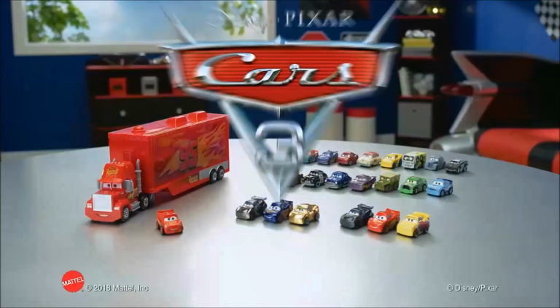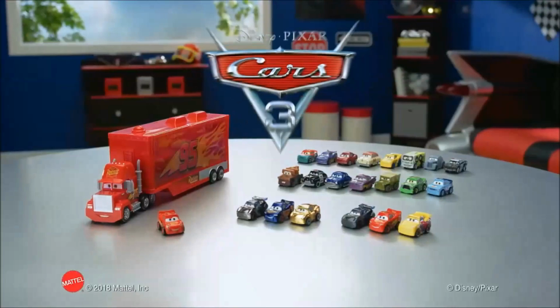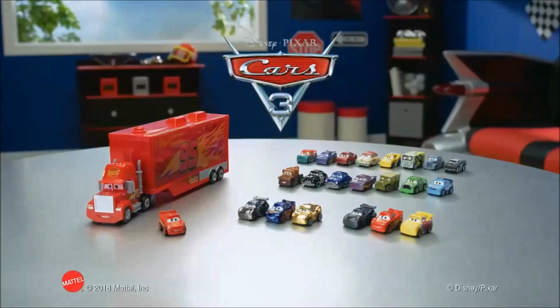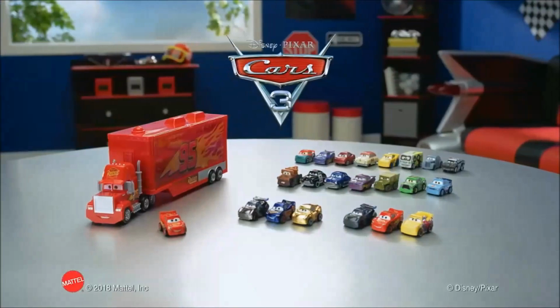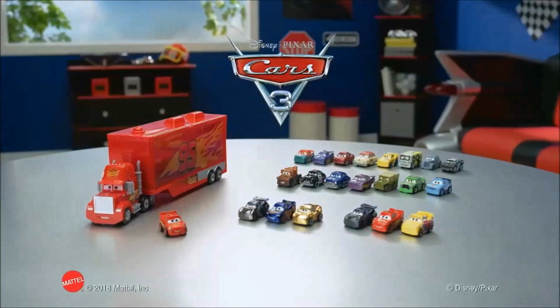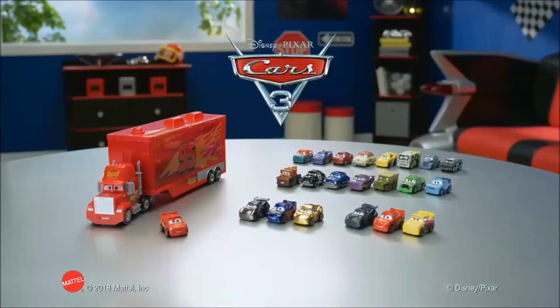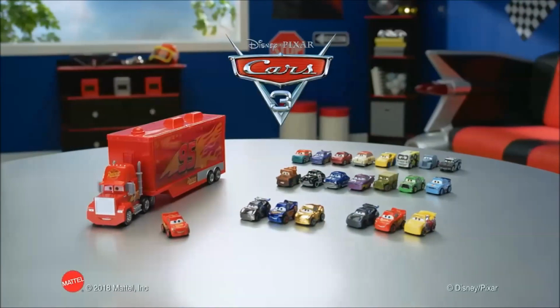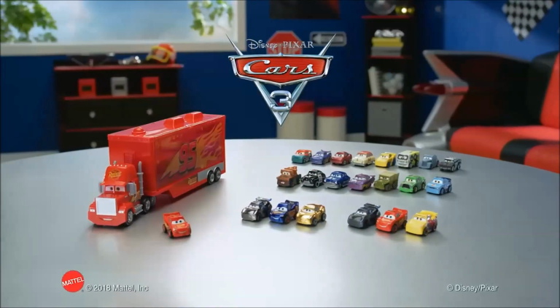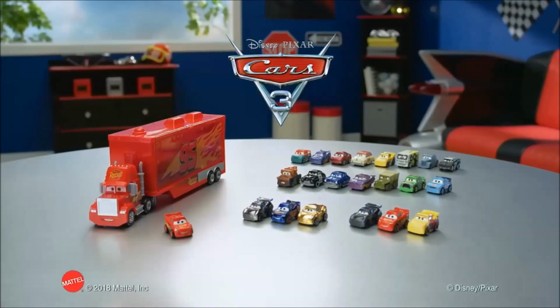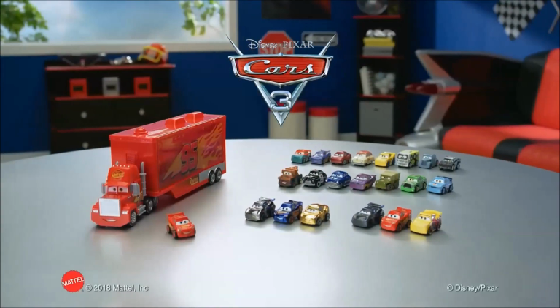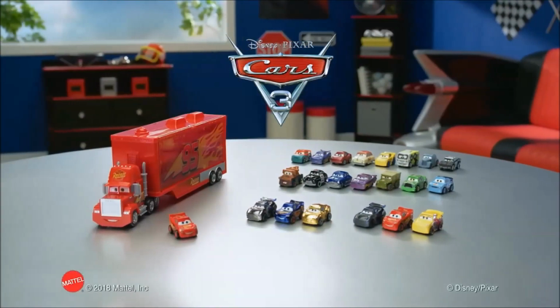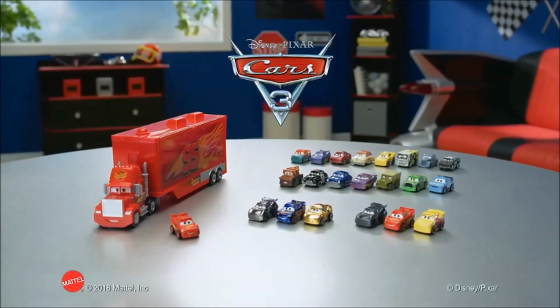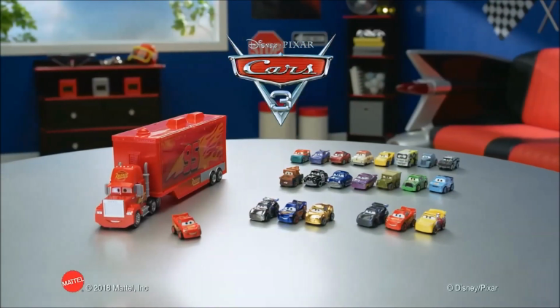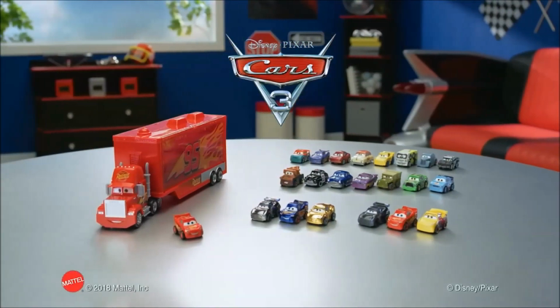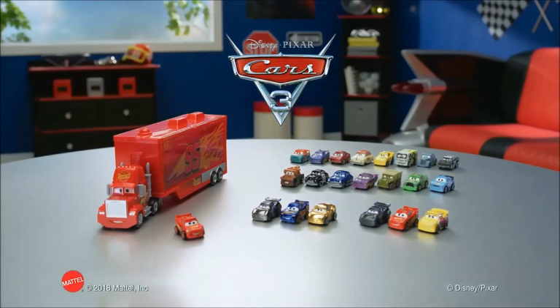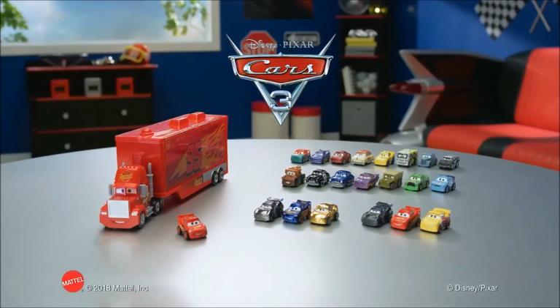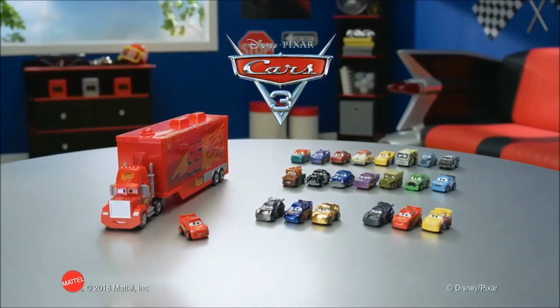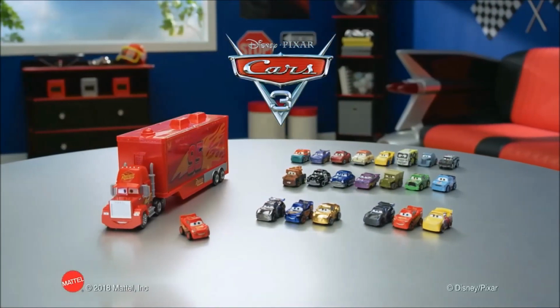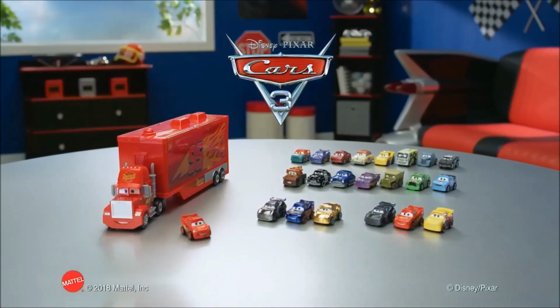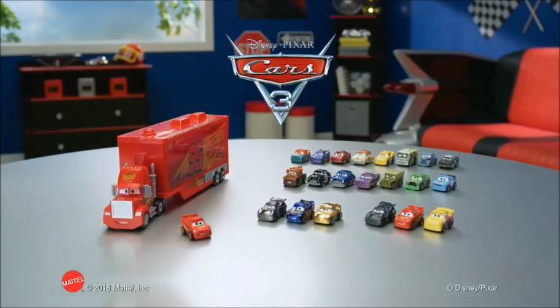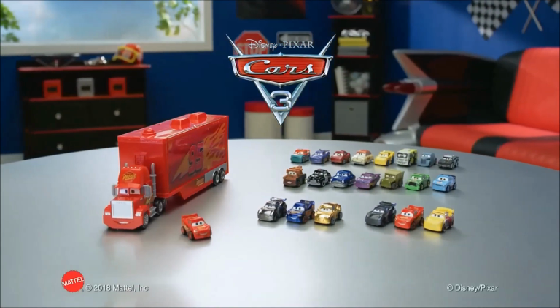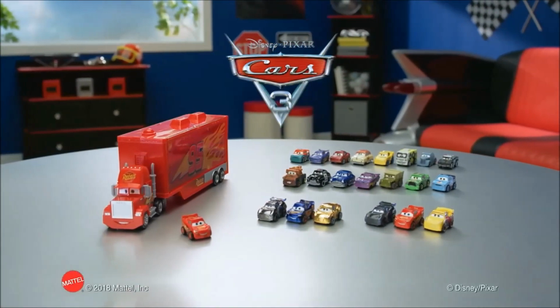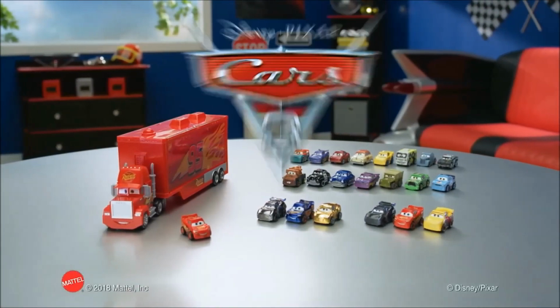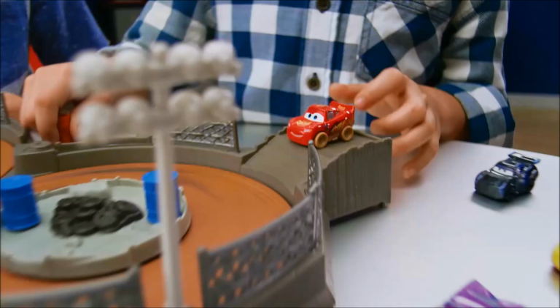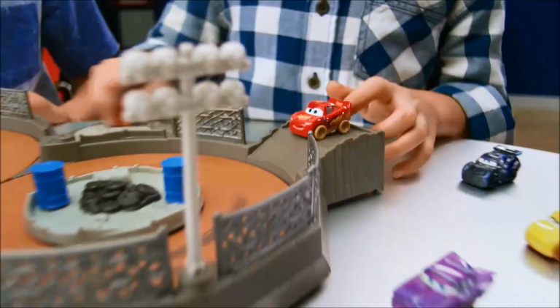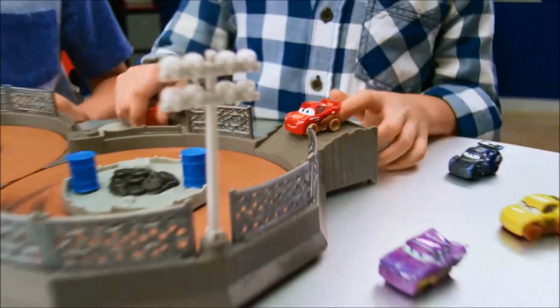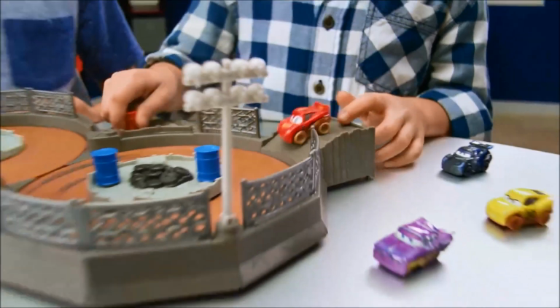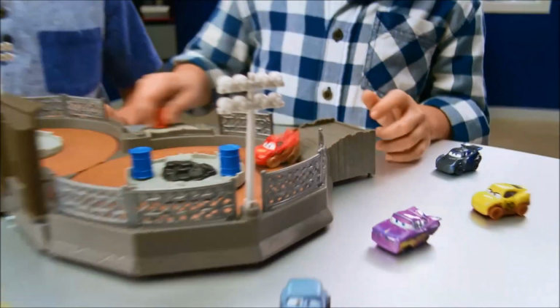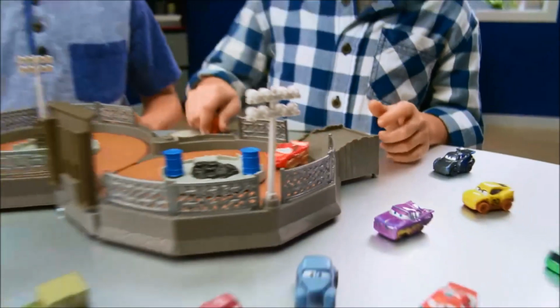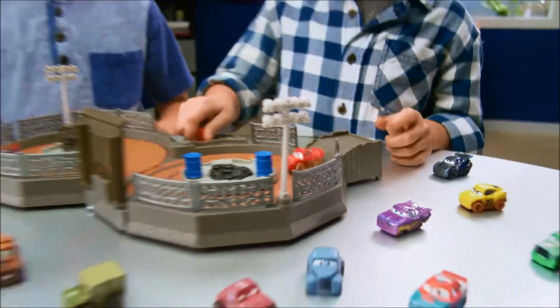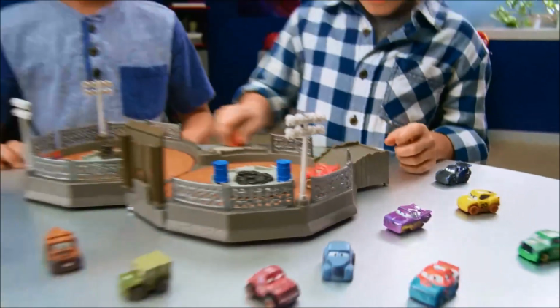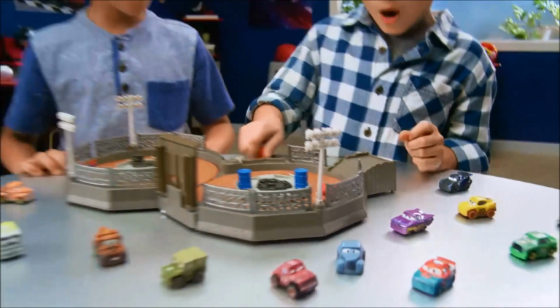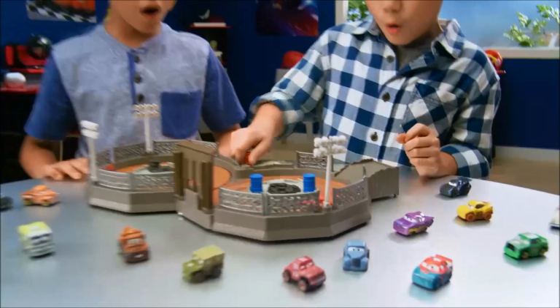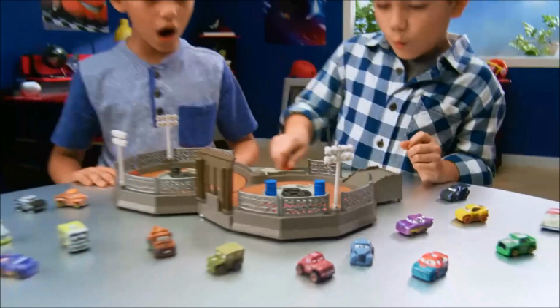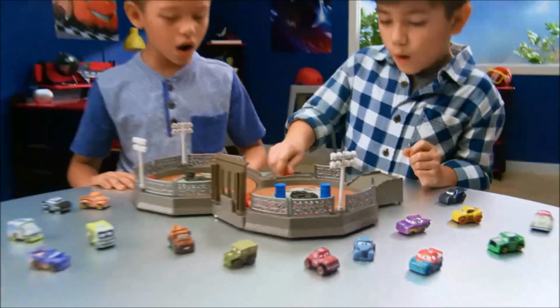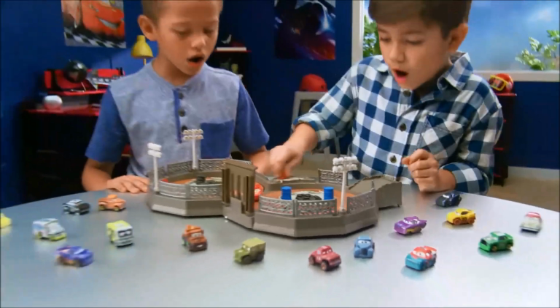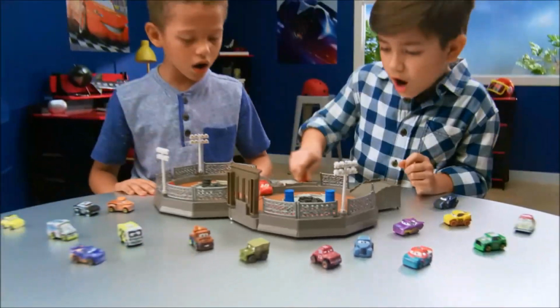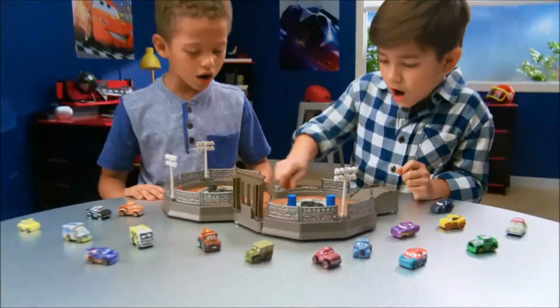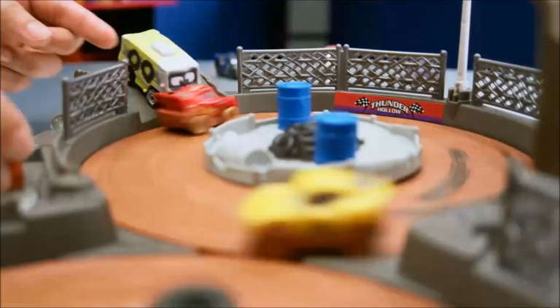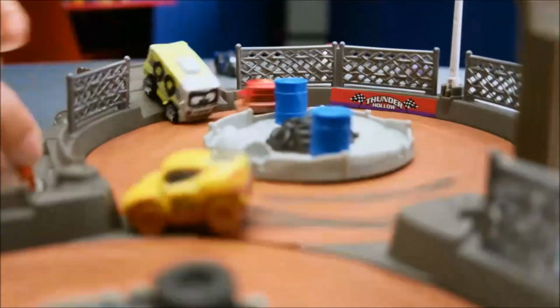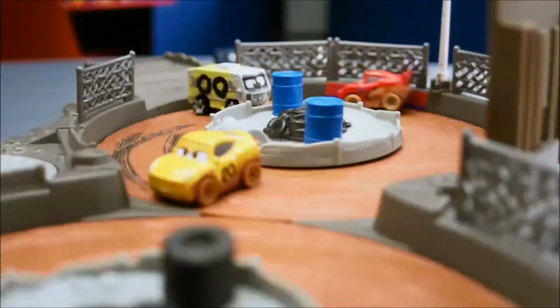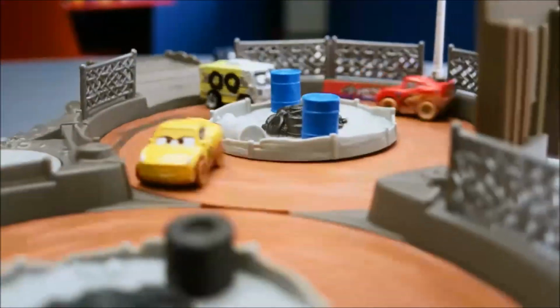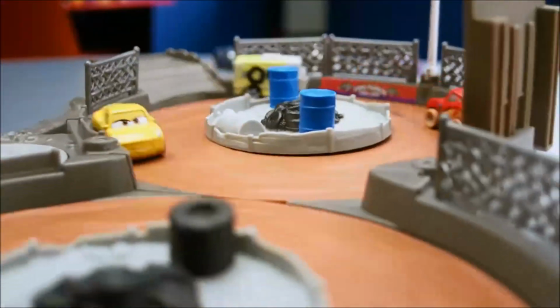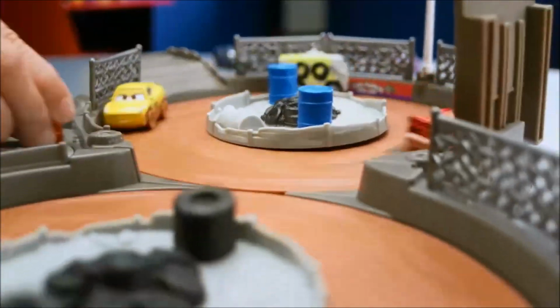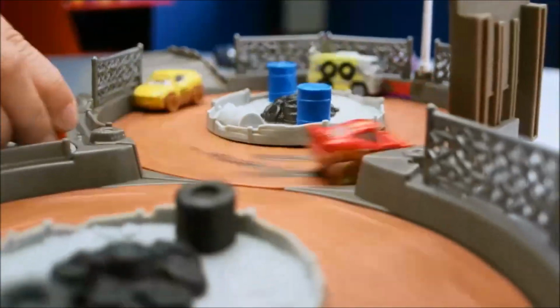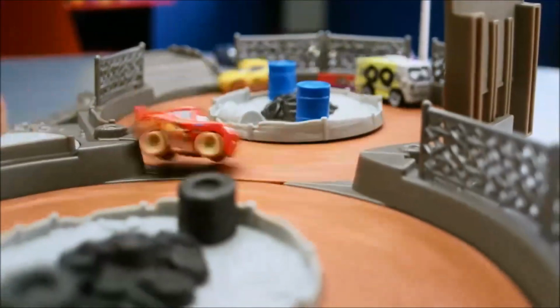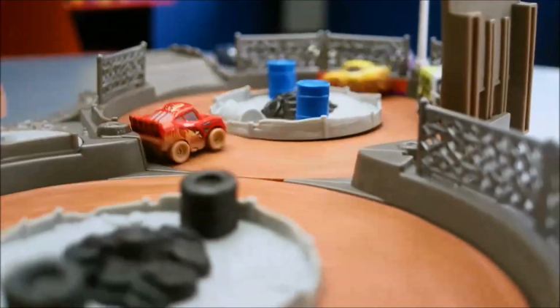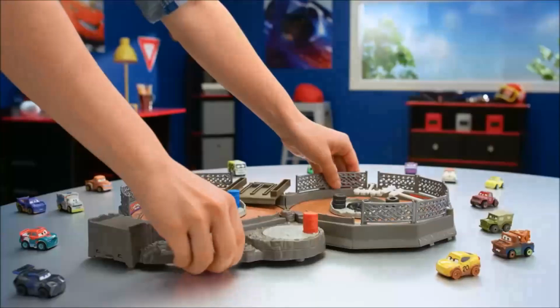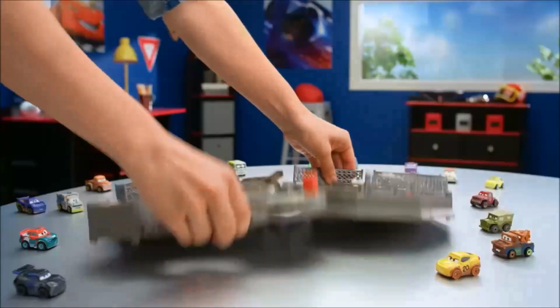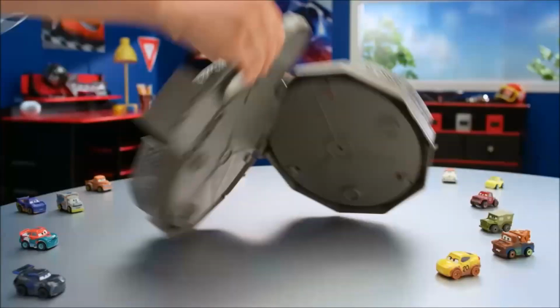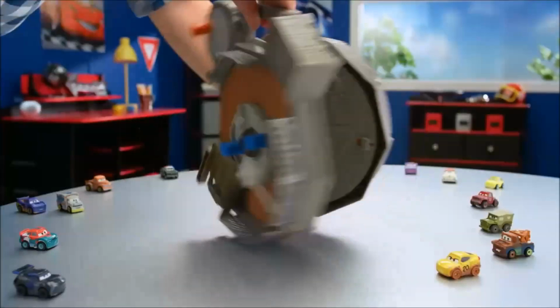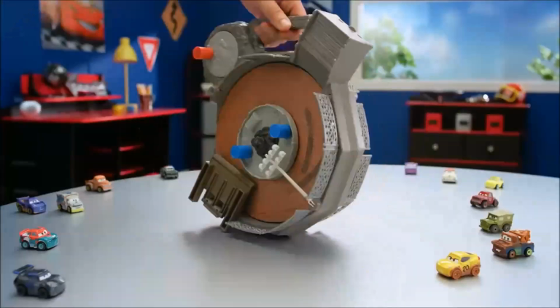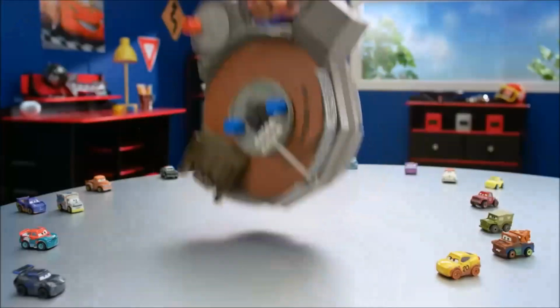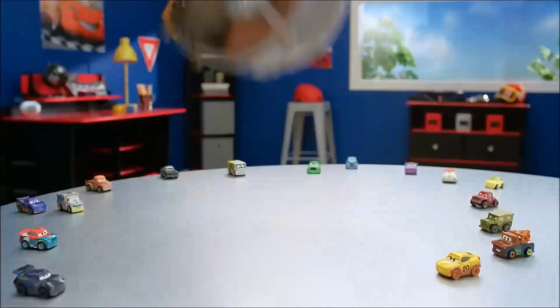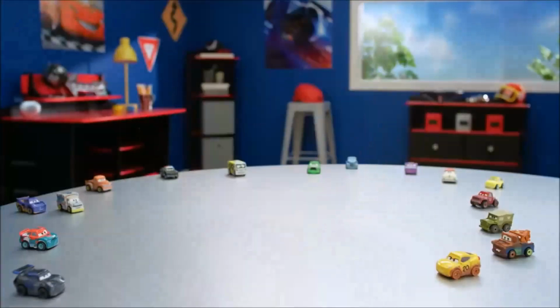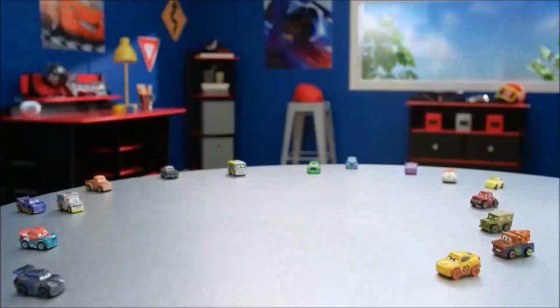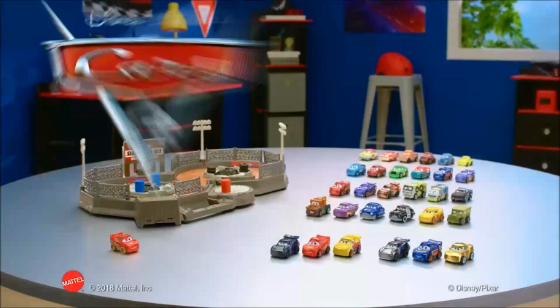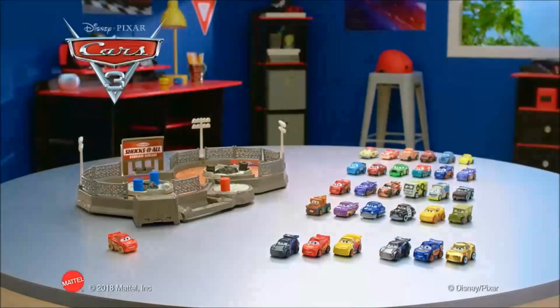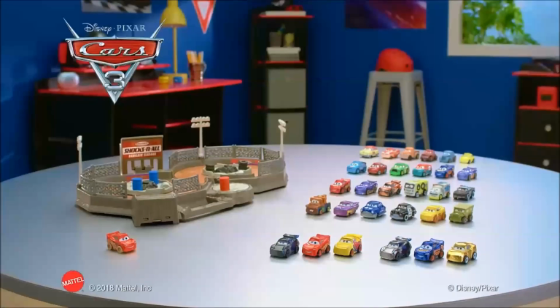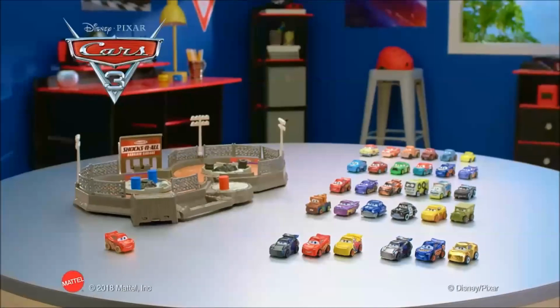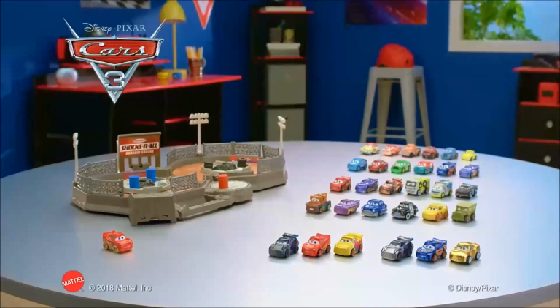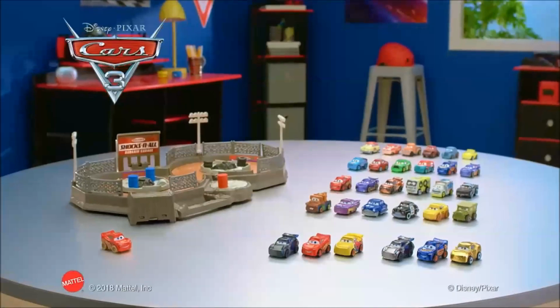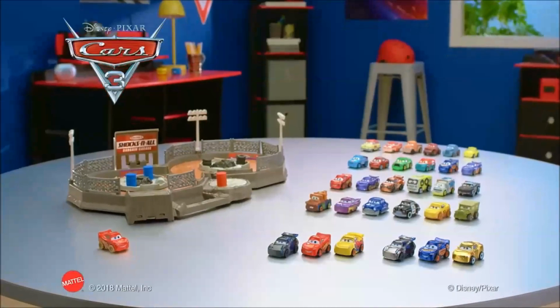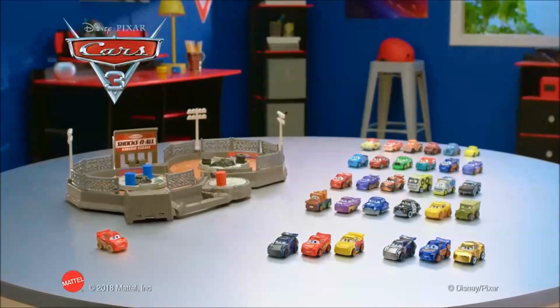Mini Racers and Mini Mac Transporter with Lightning, each sold separately. Mini Racers and the Crank and Crash Derby playset — fold and go! Other minis each sold separately.